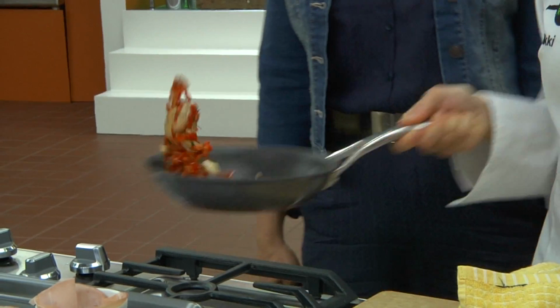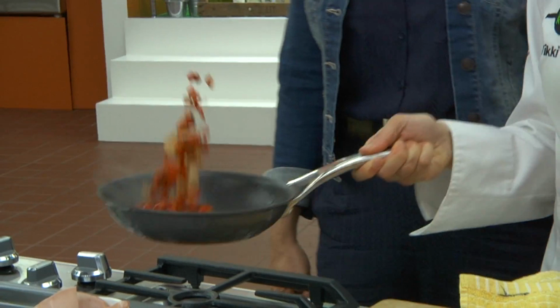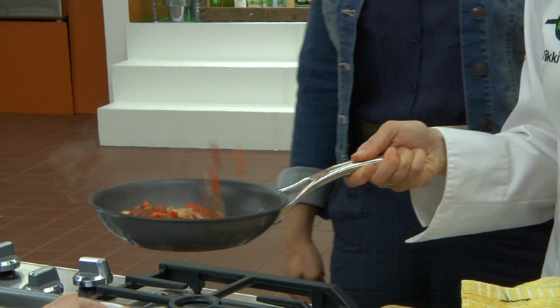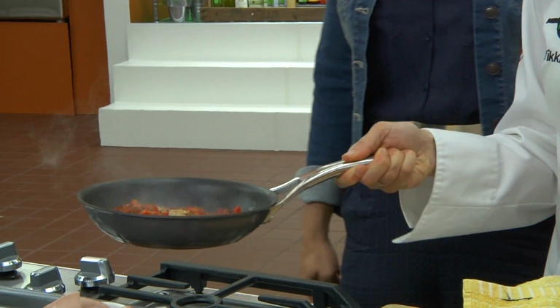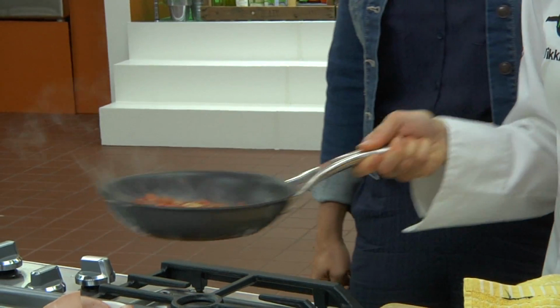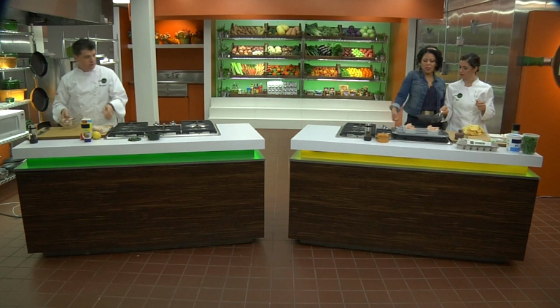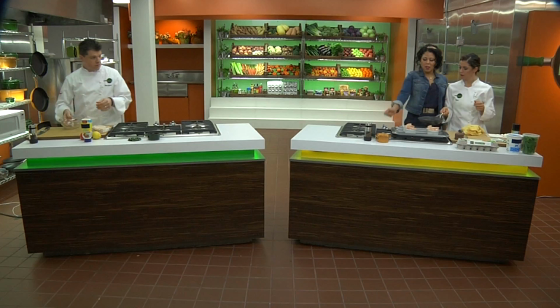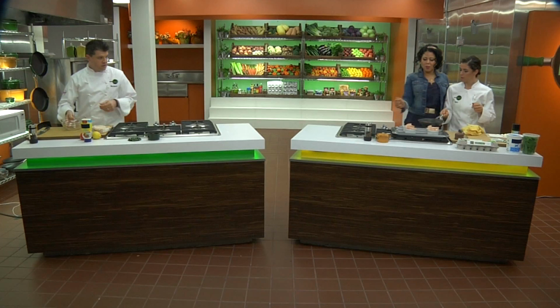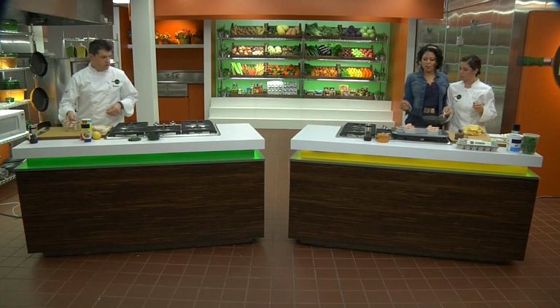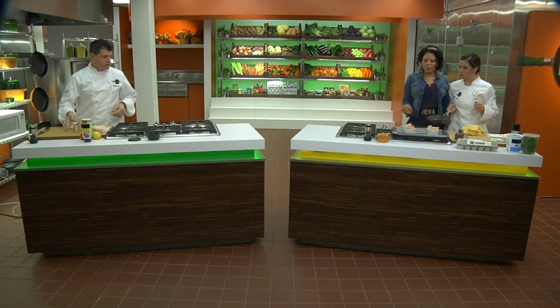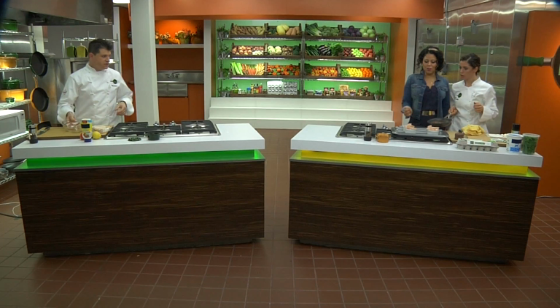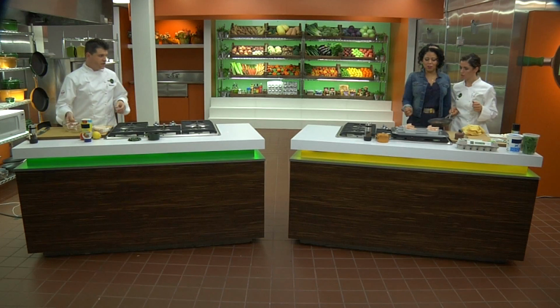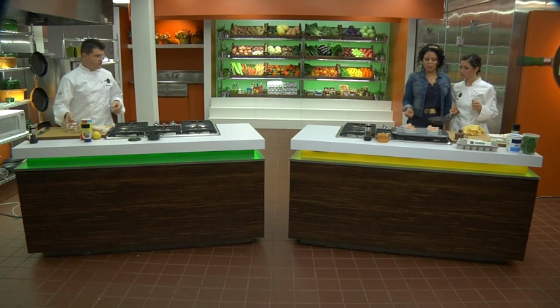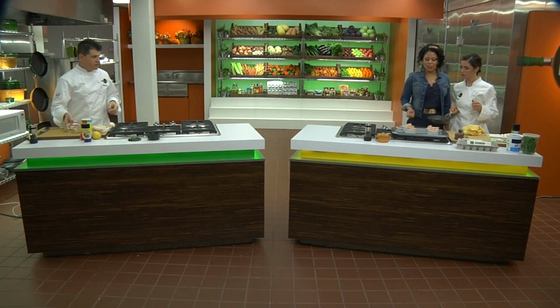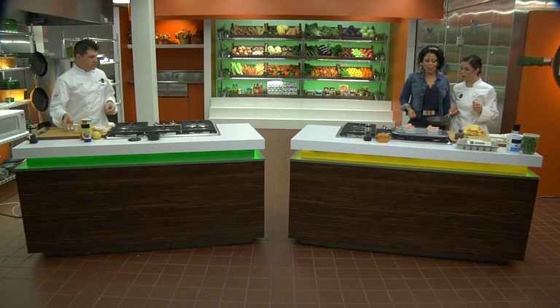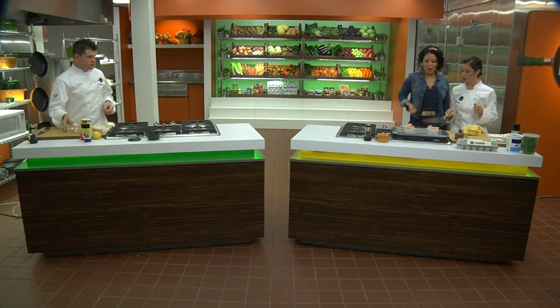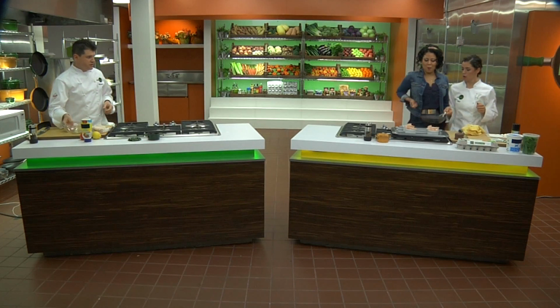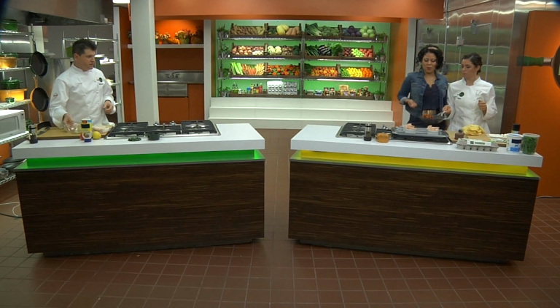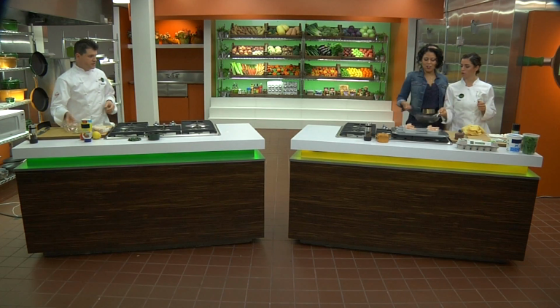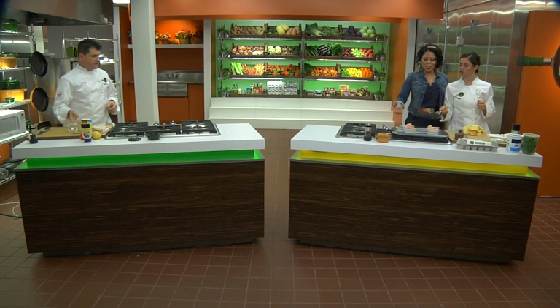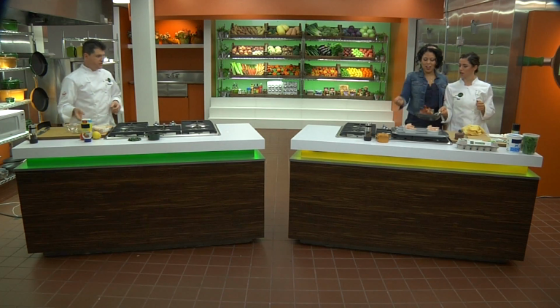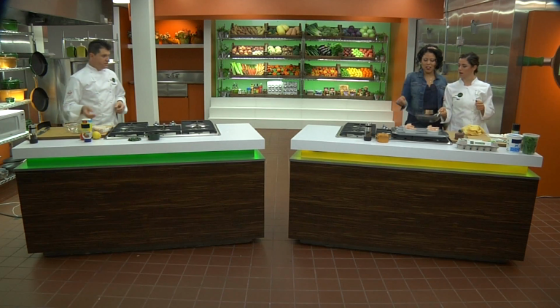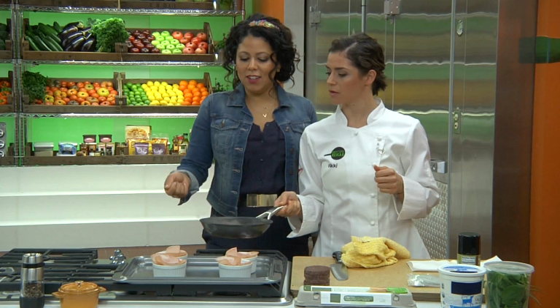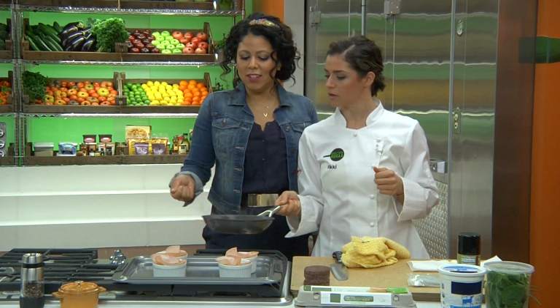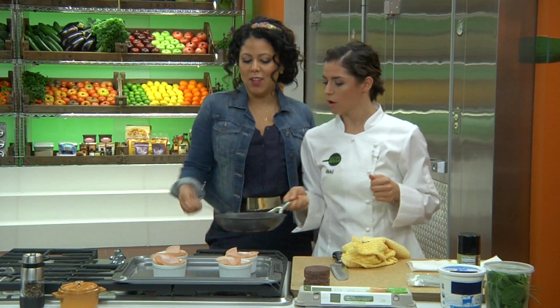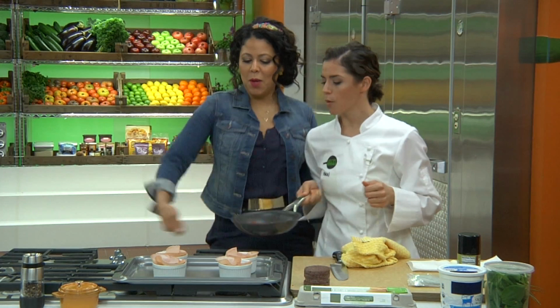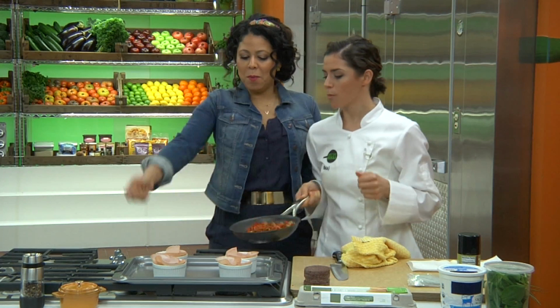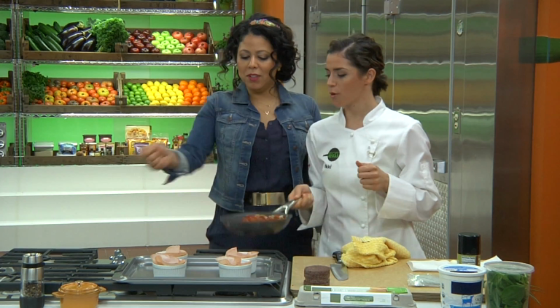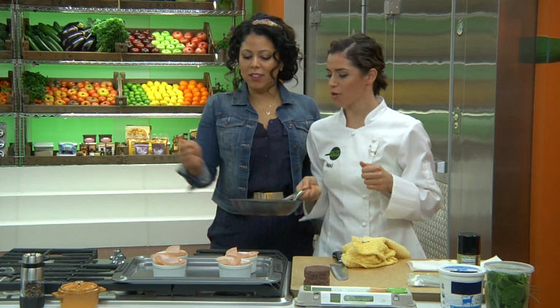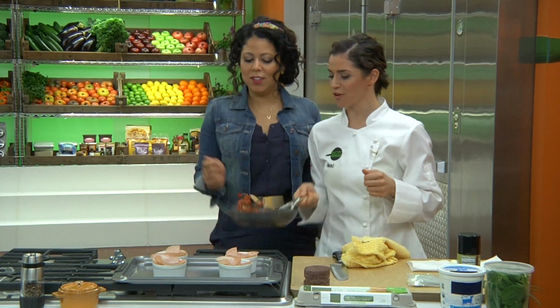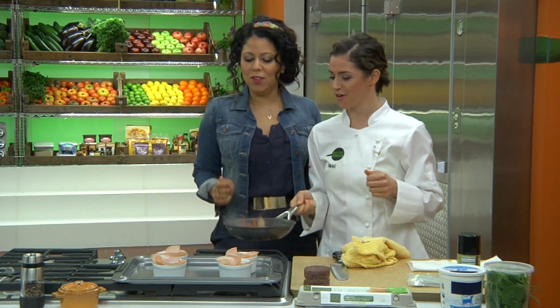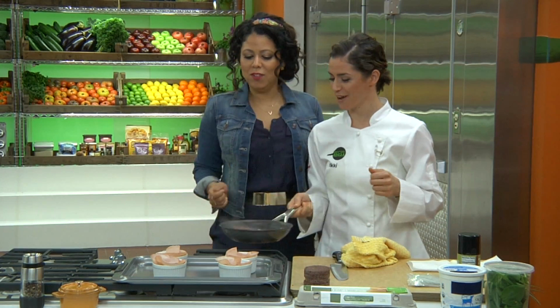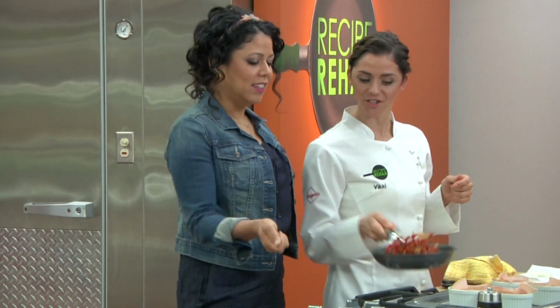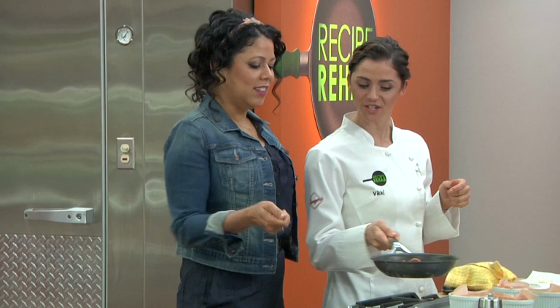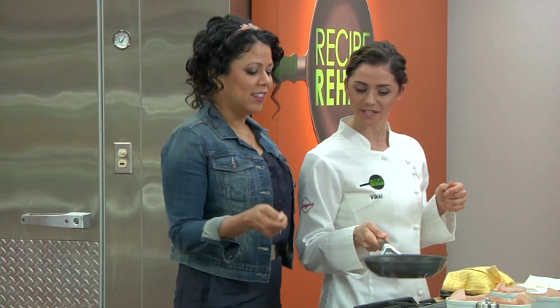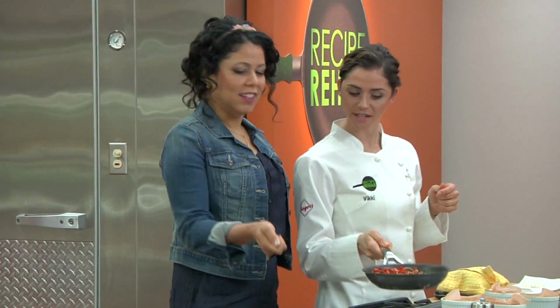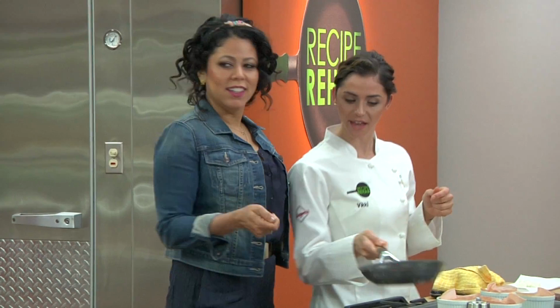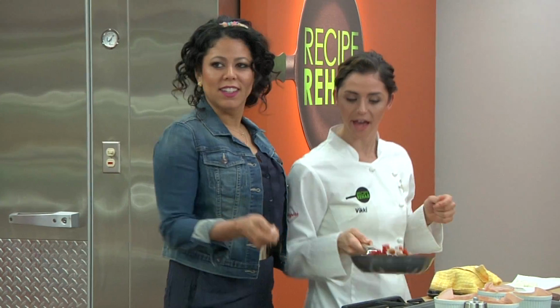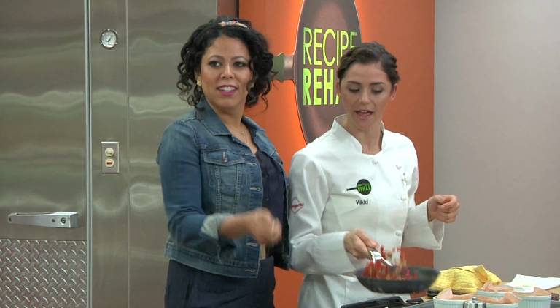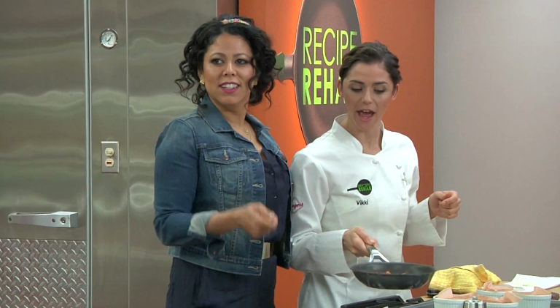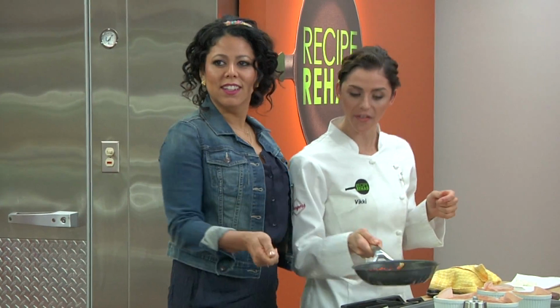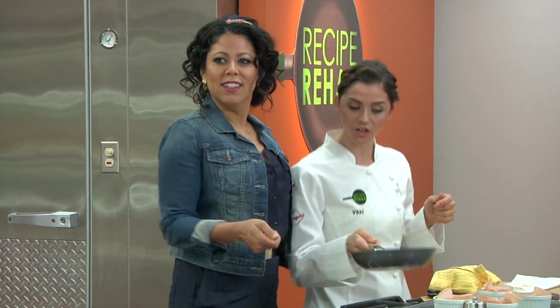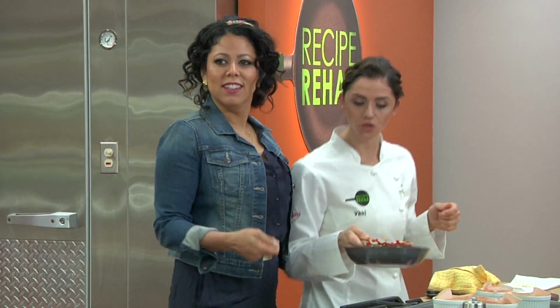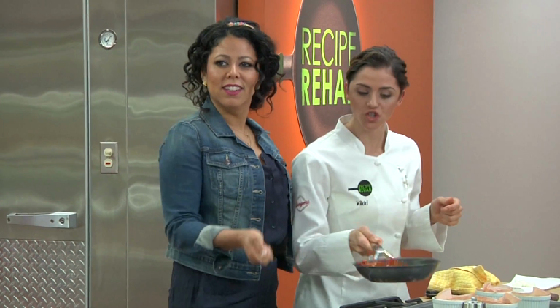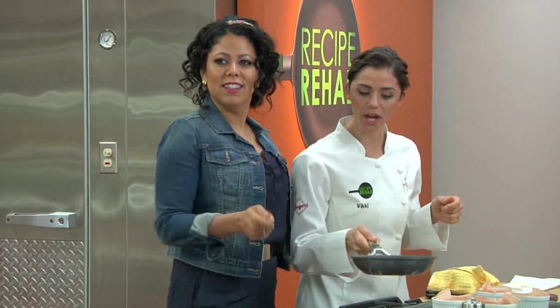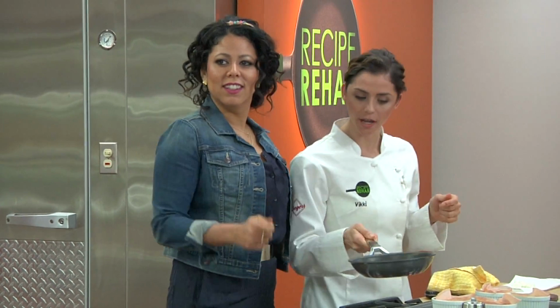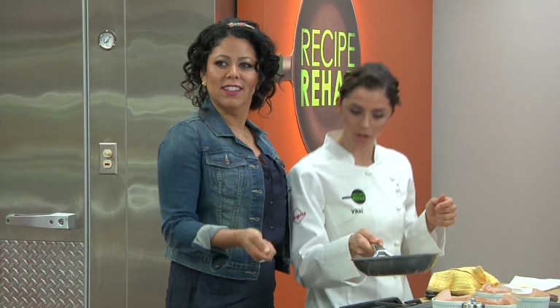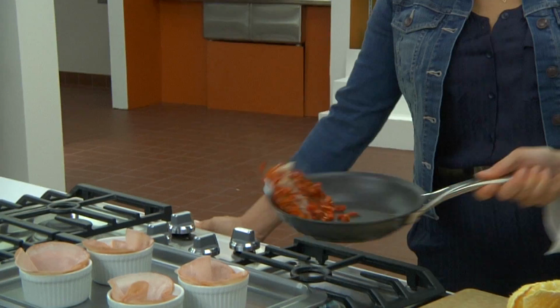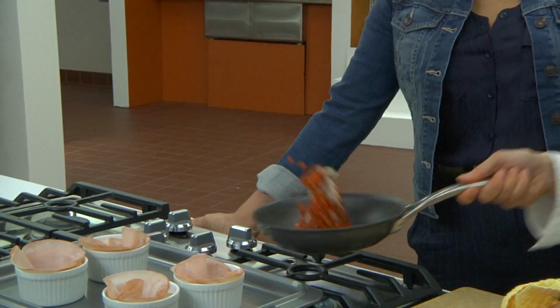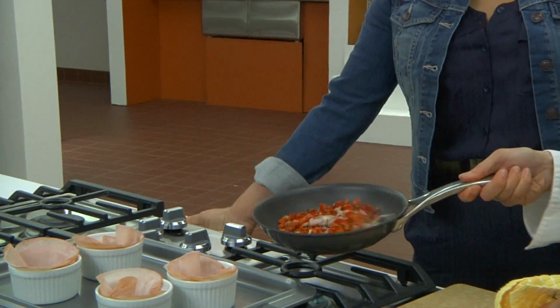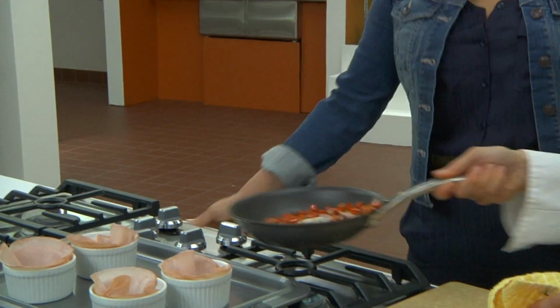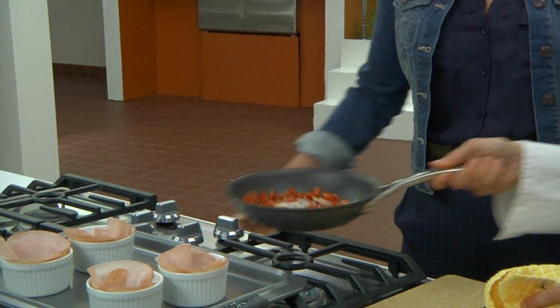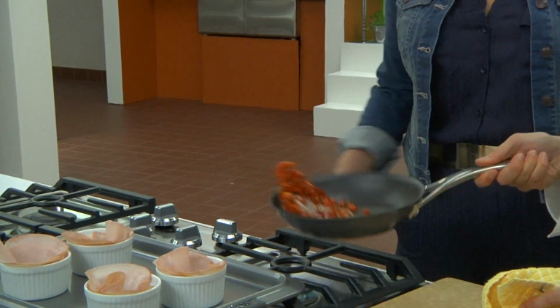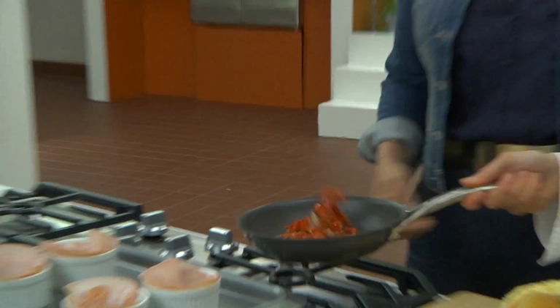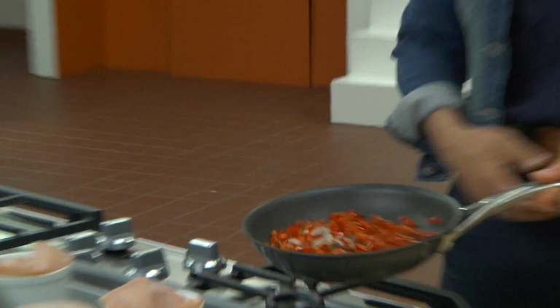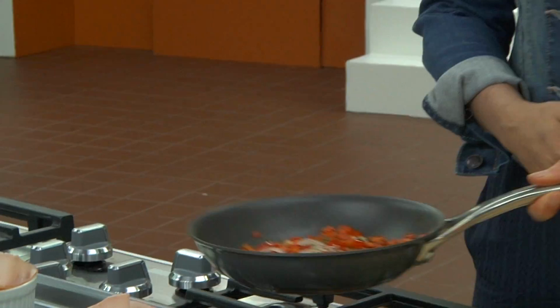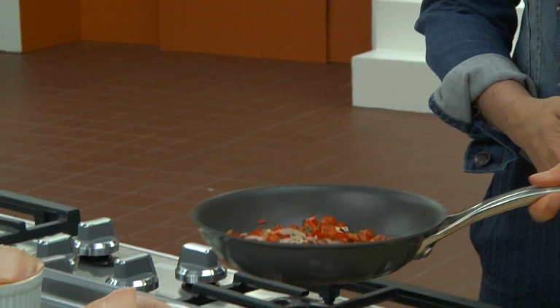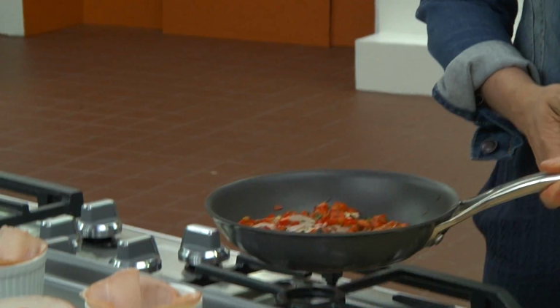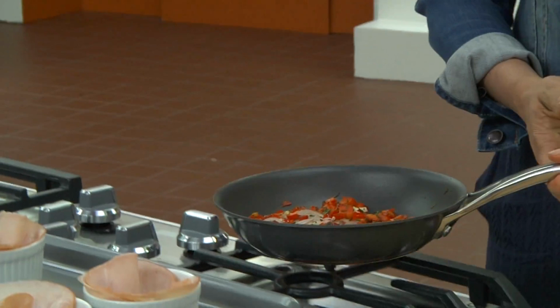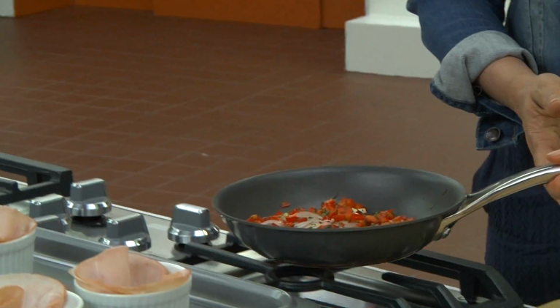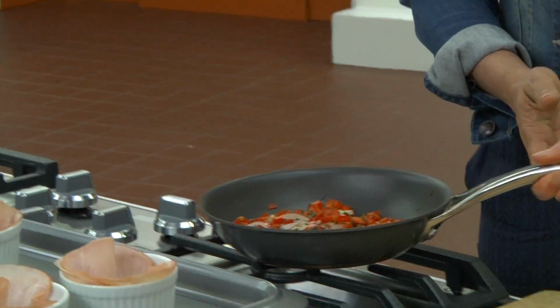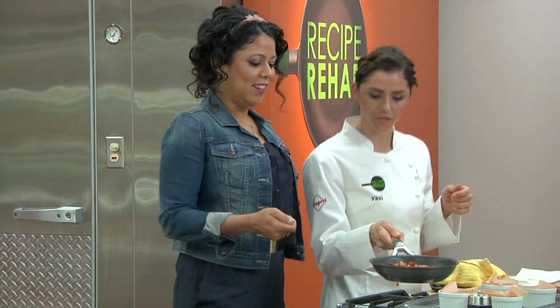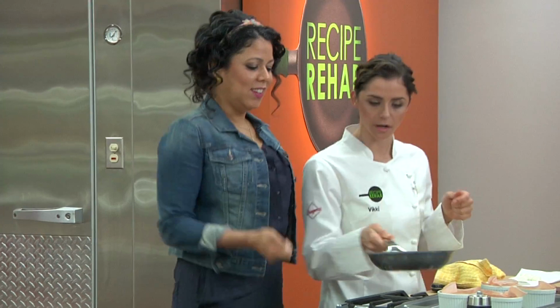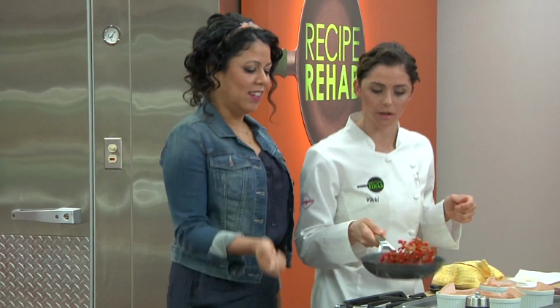Push out, pull over. Push out, pull over. Yeah, just like that. And then you shake — you just do this. Richard, come over here.